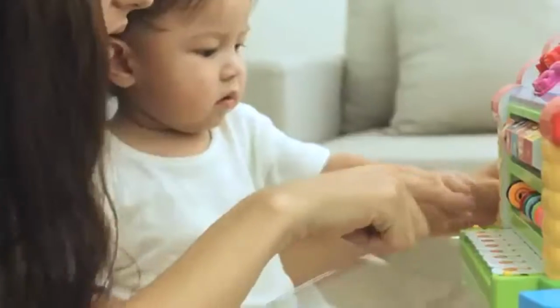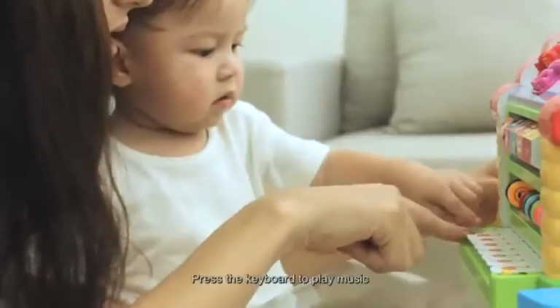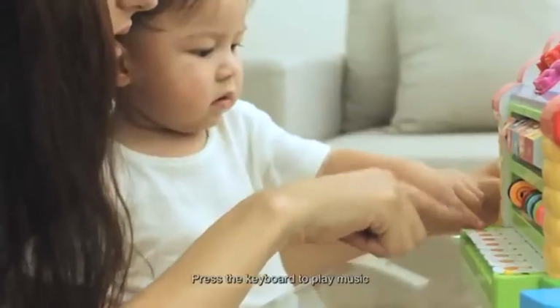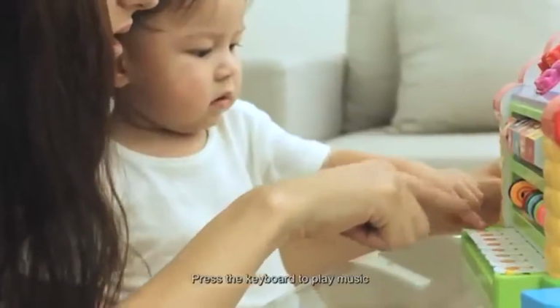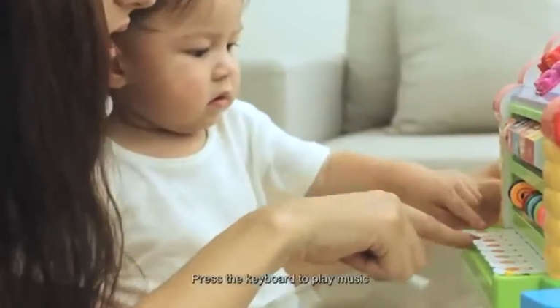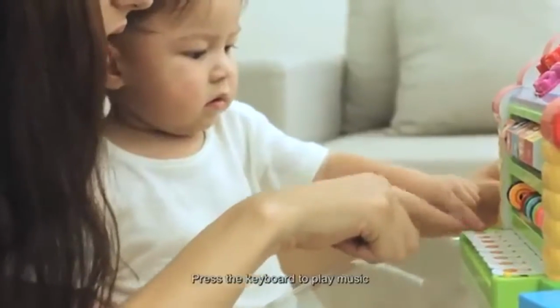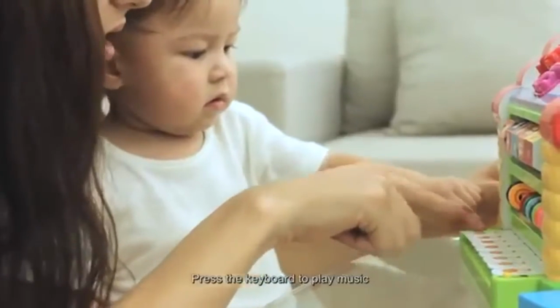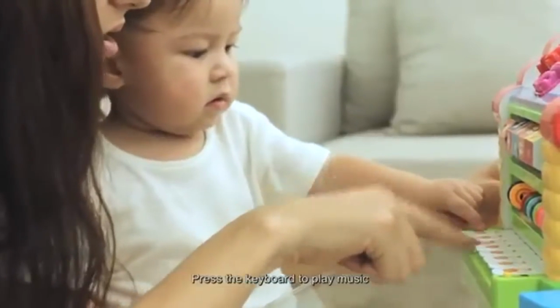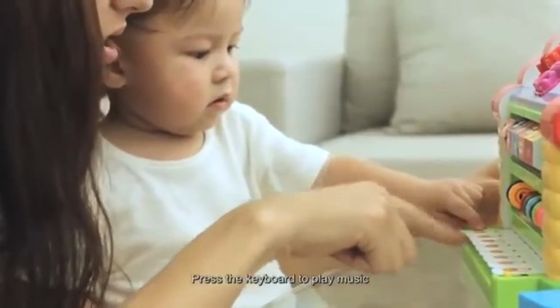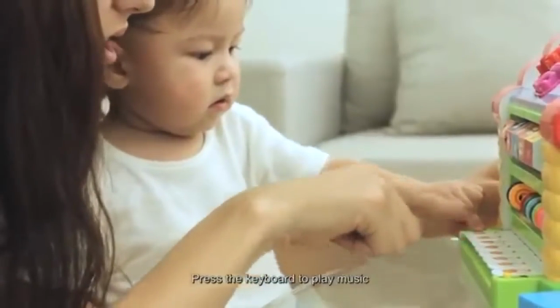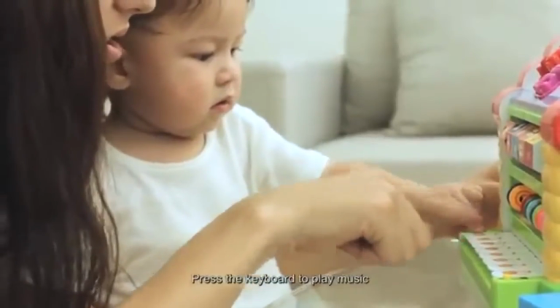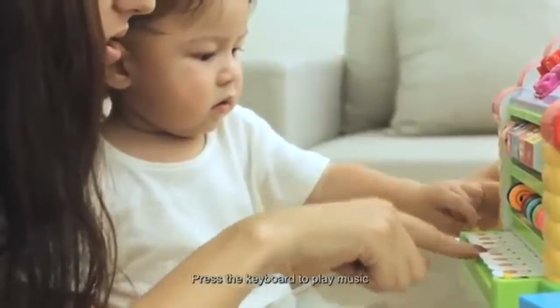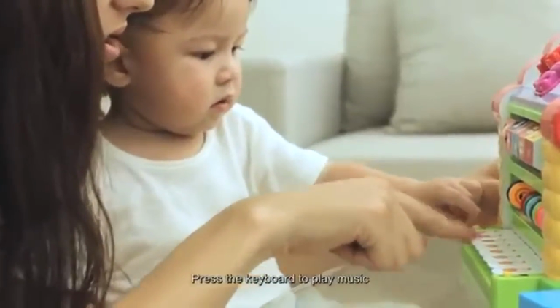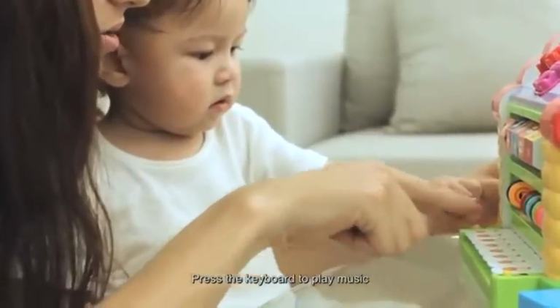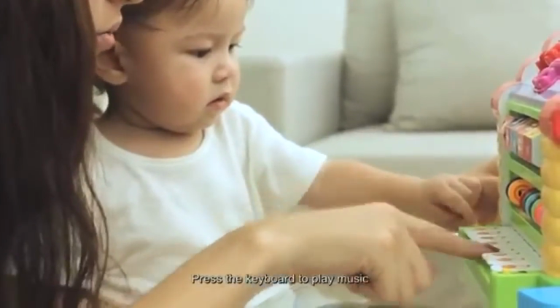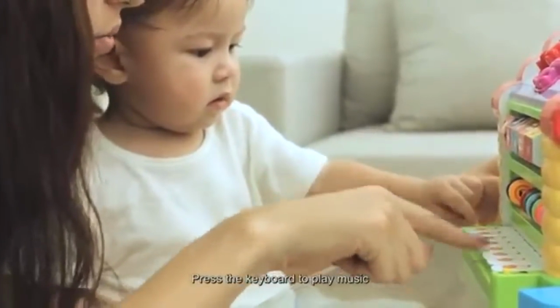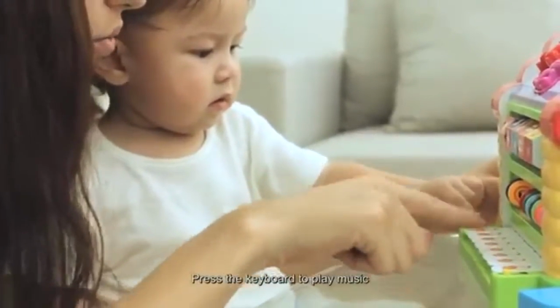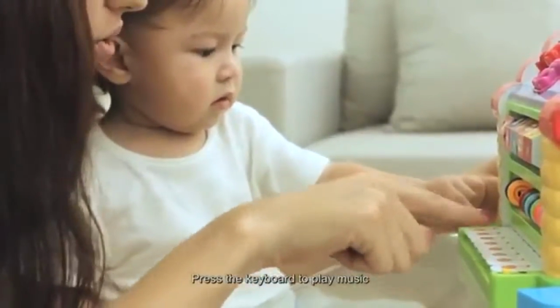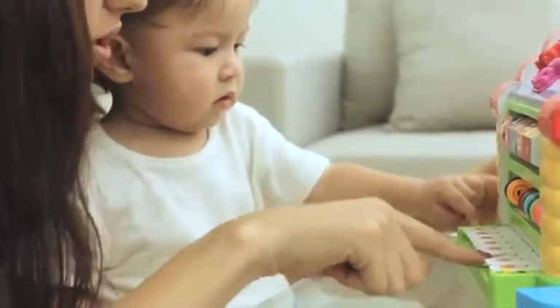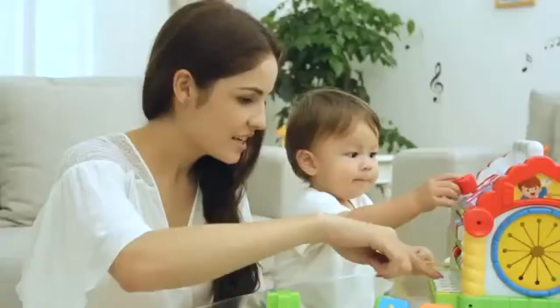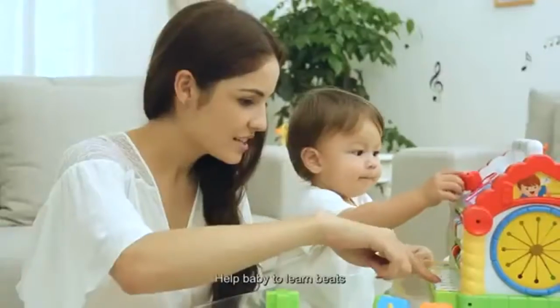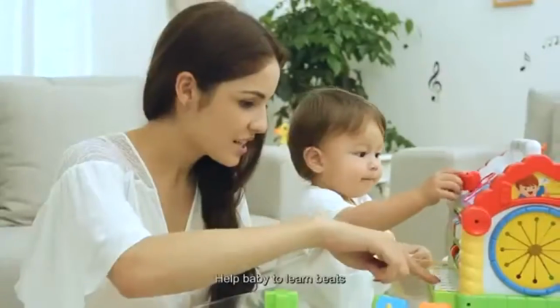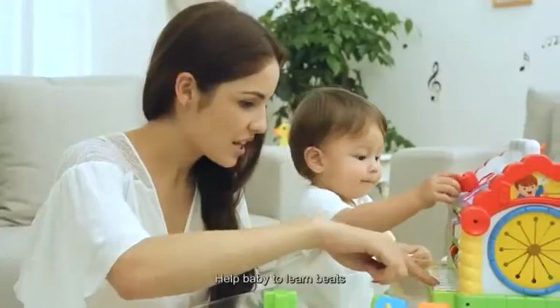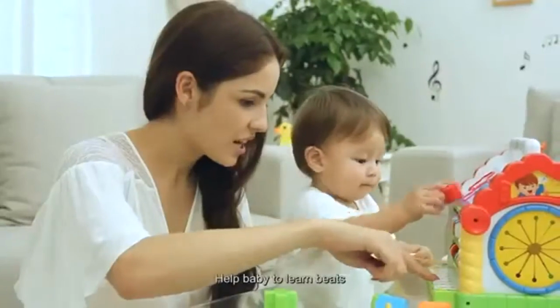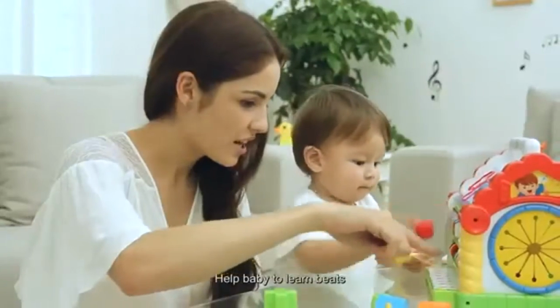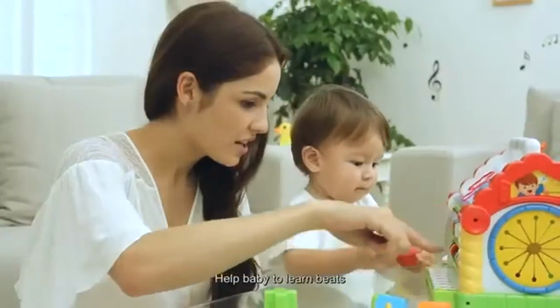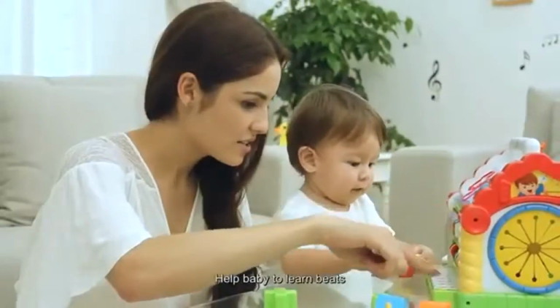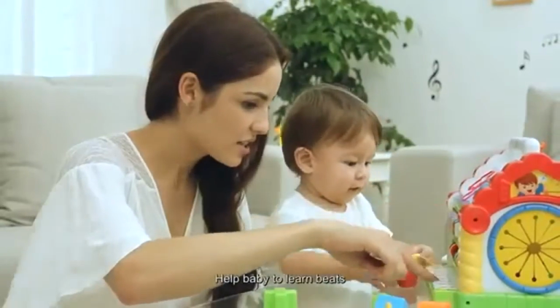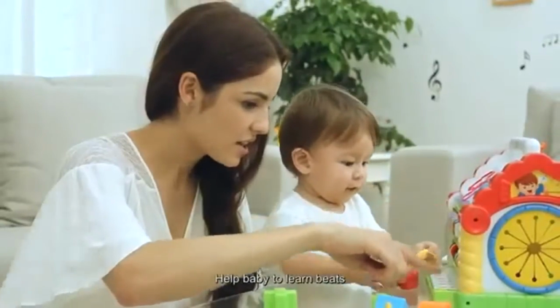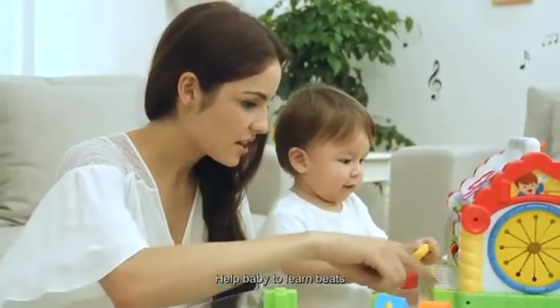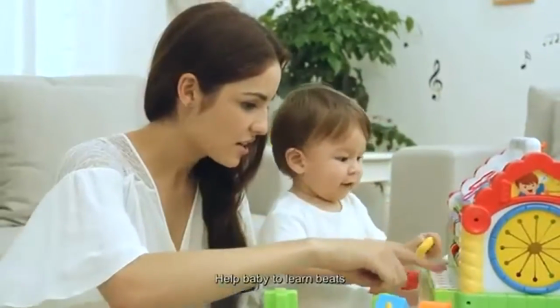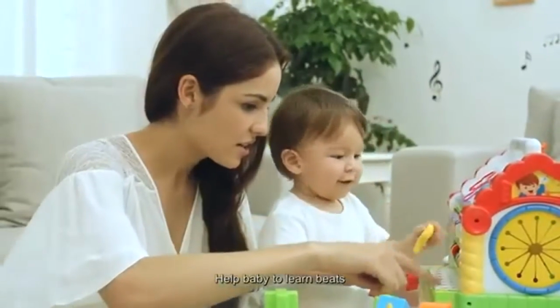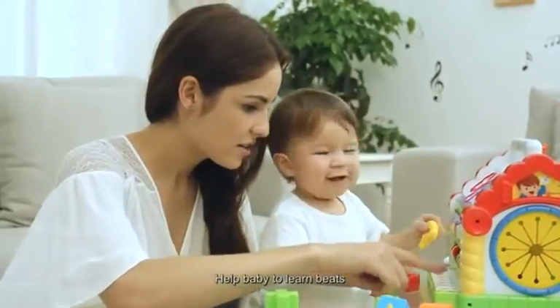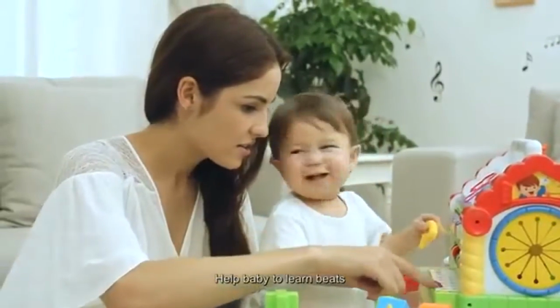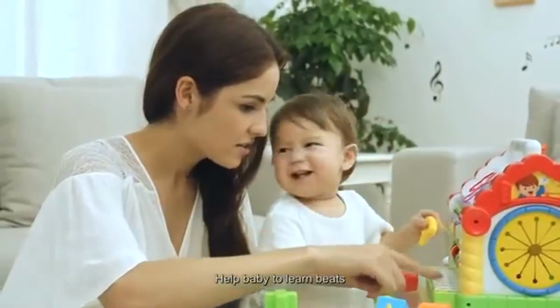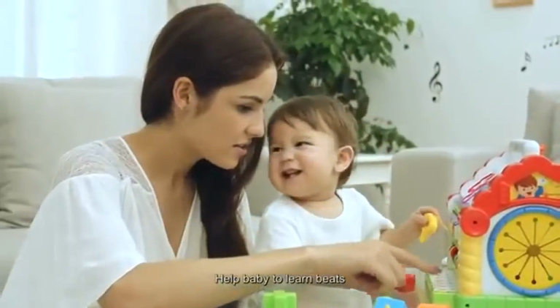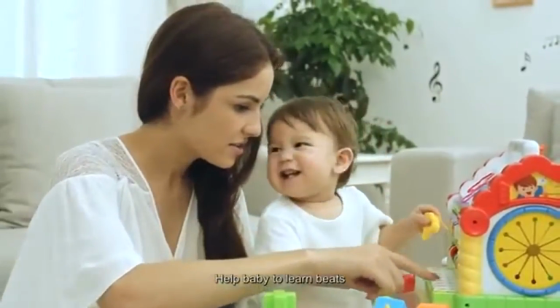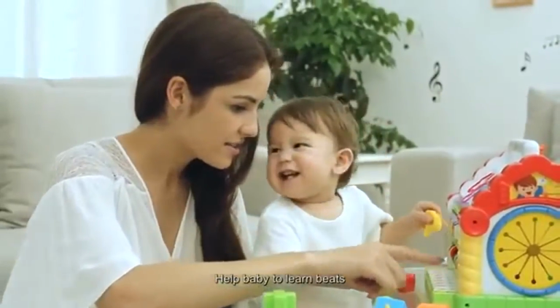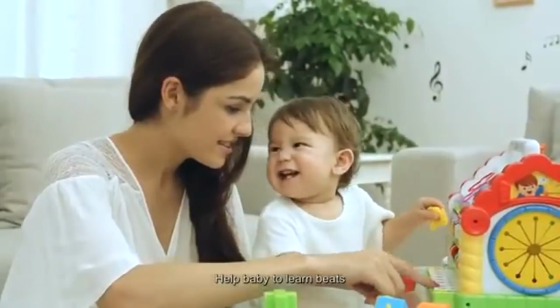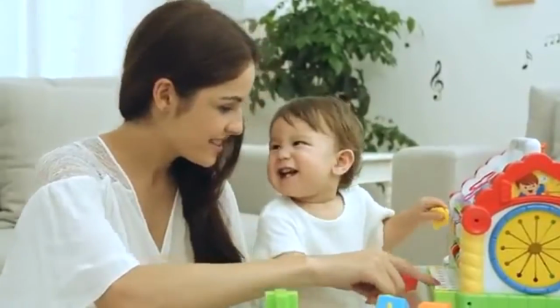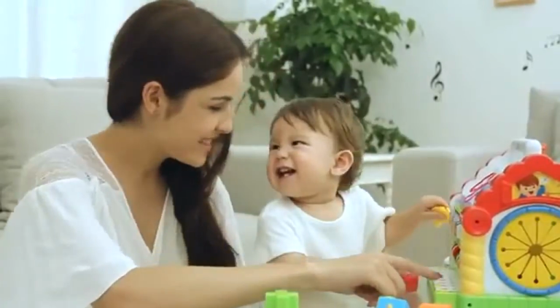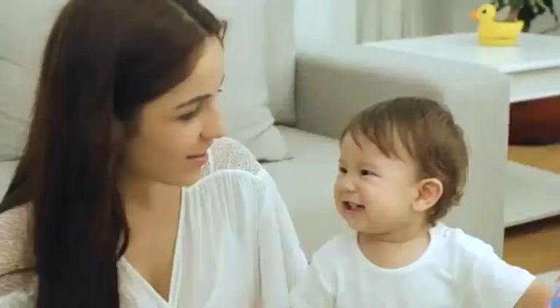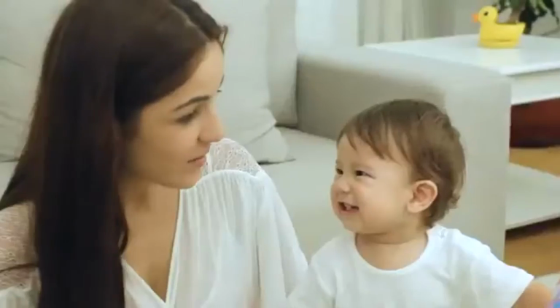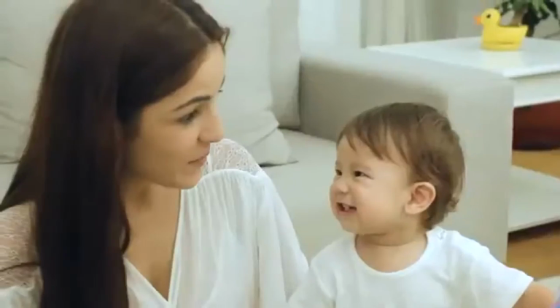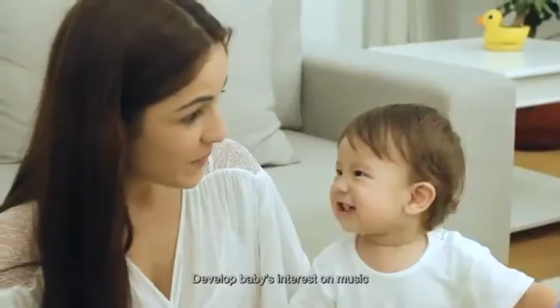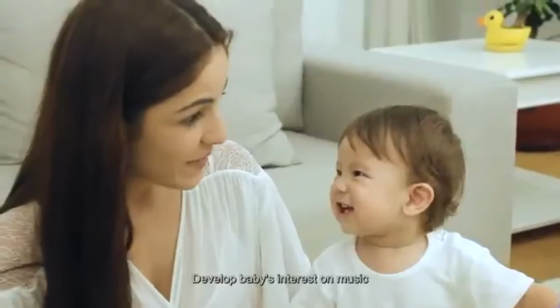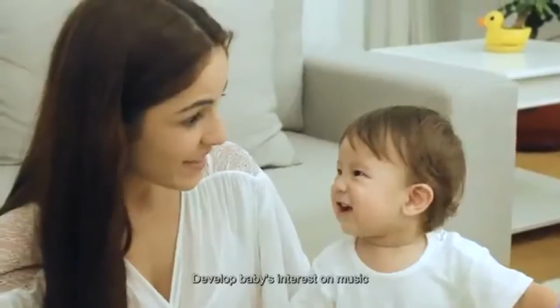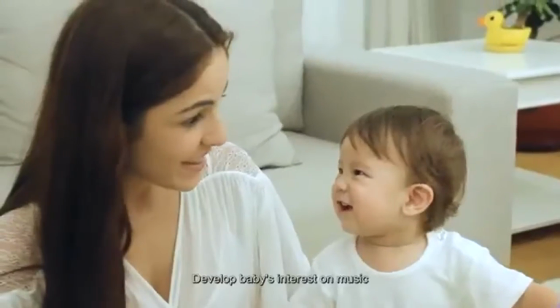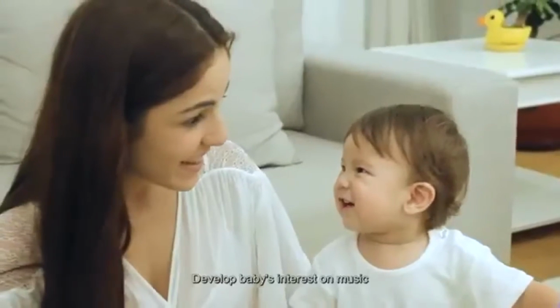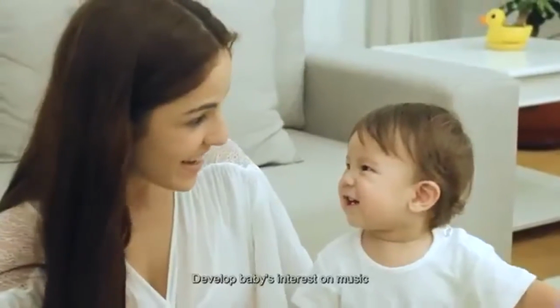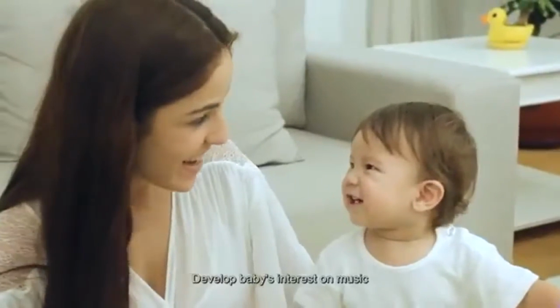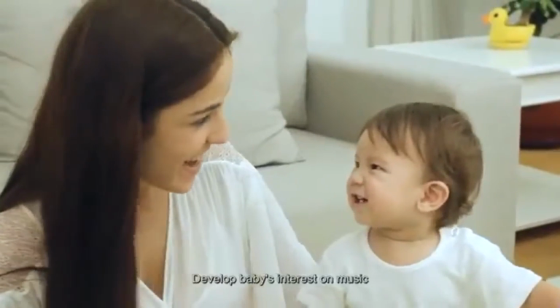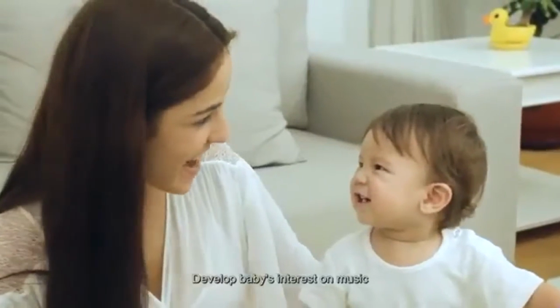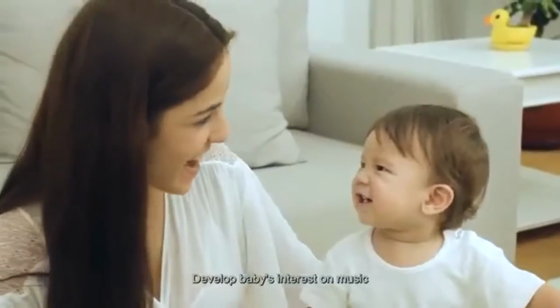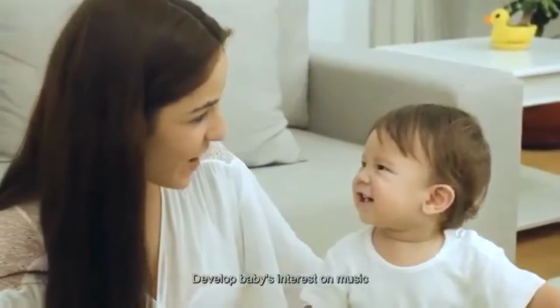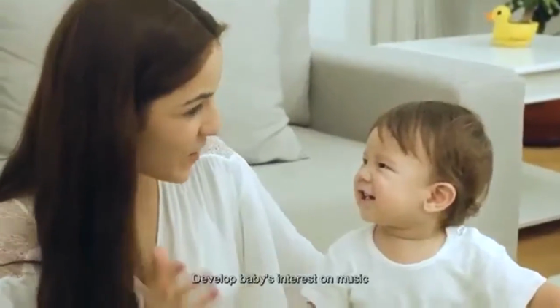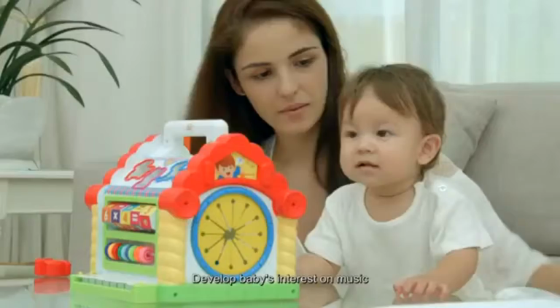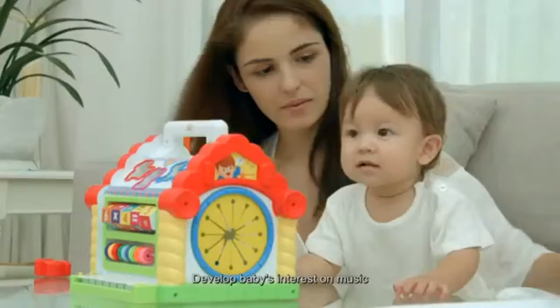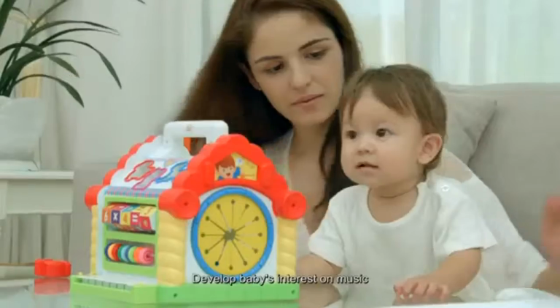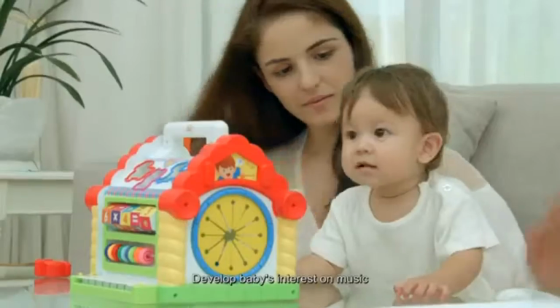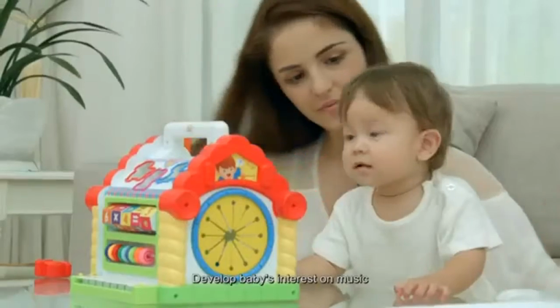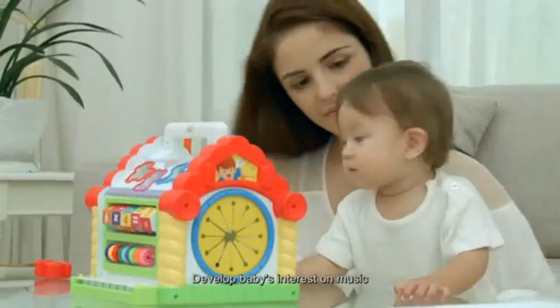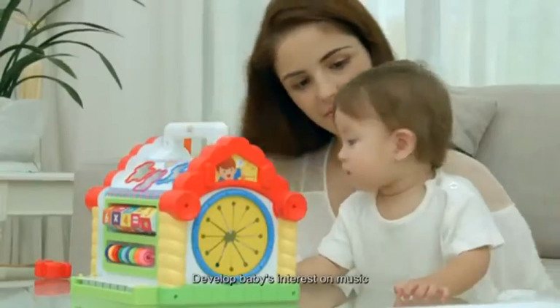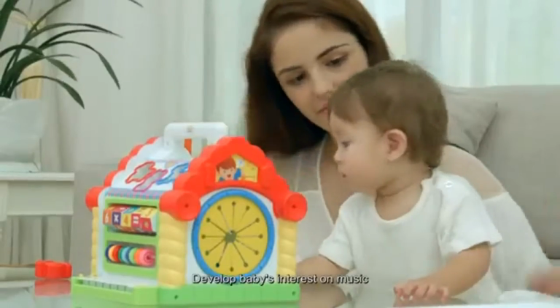Press the keyboard to play music. Help baby to learn beats and develop baby's interest in music.